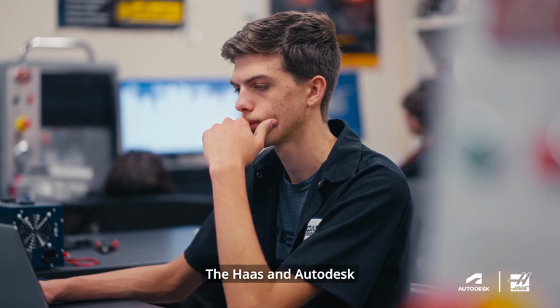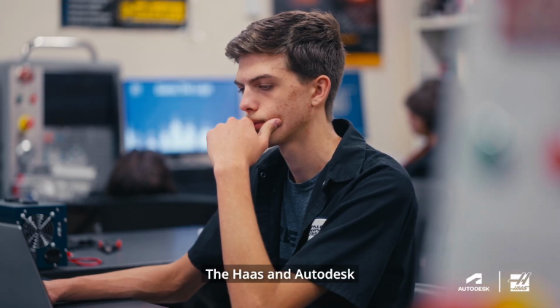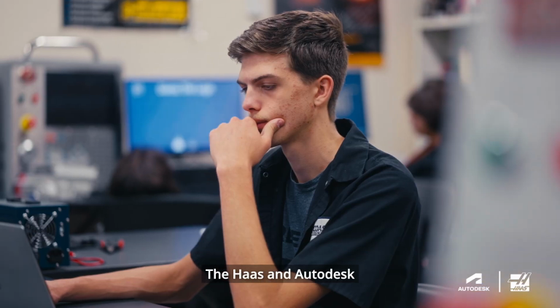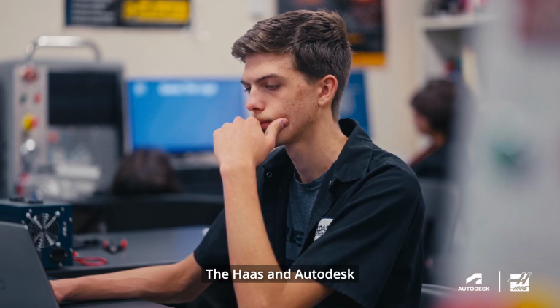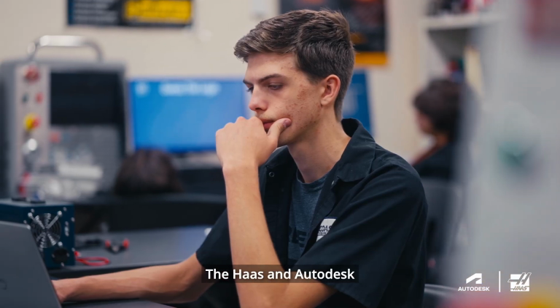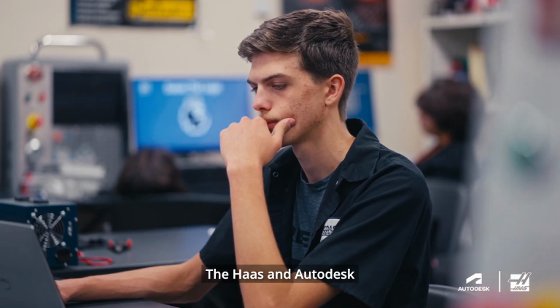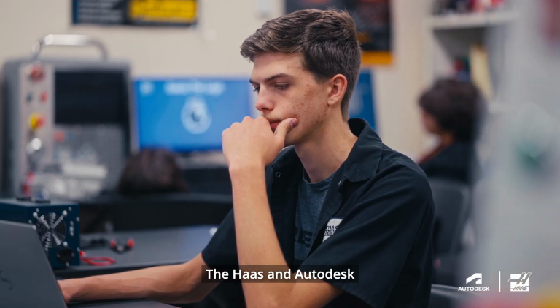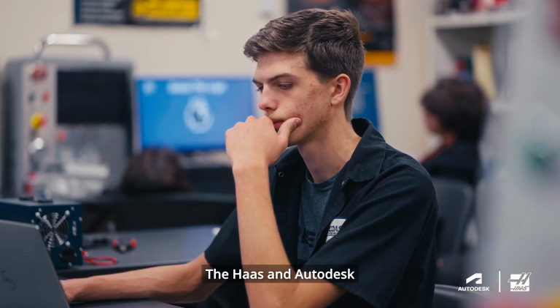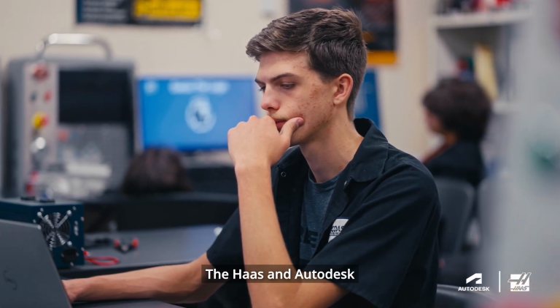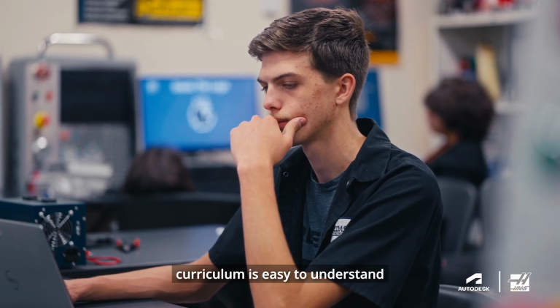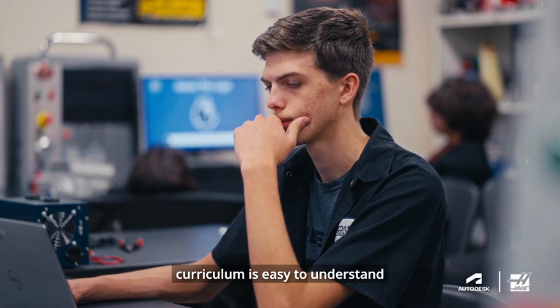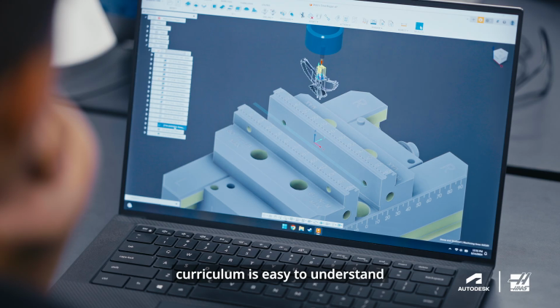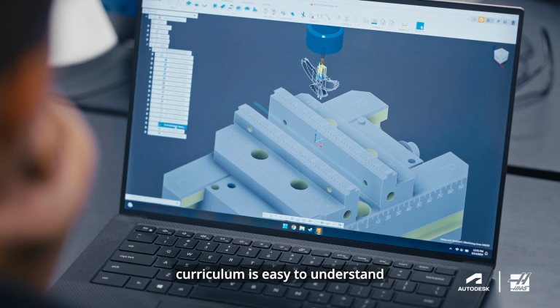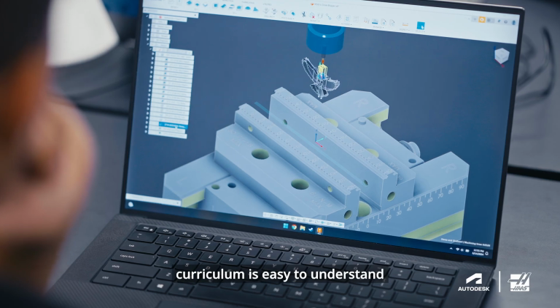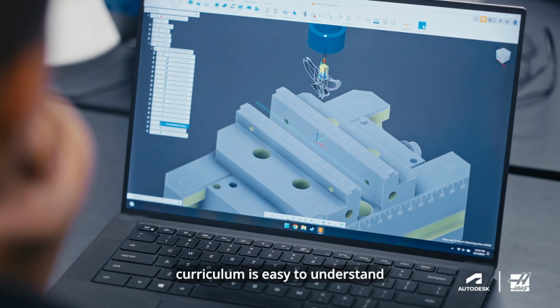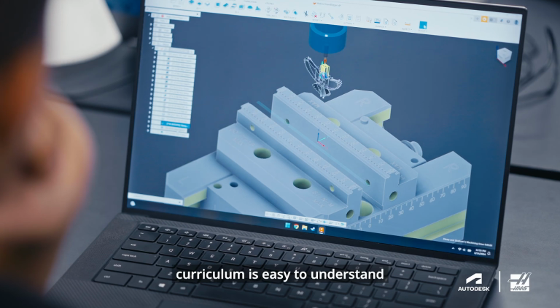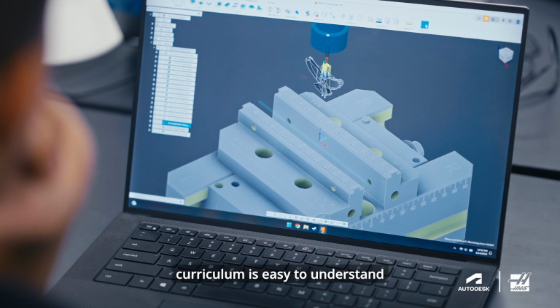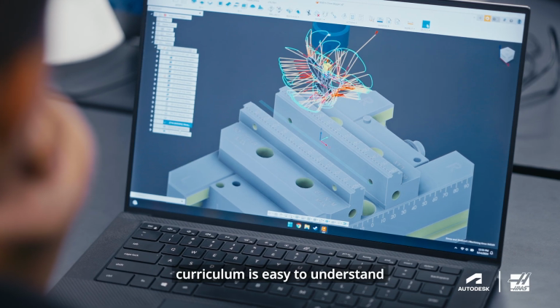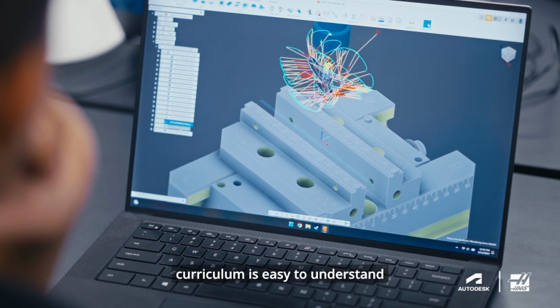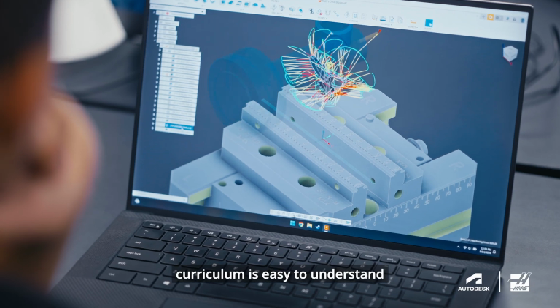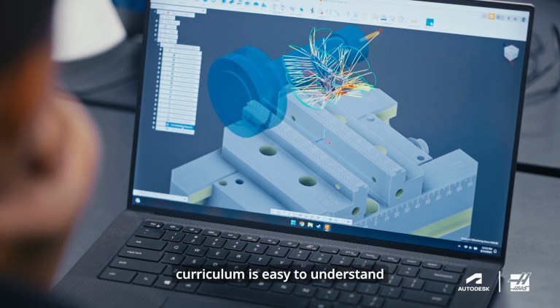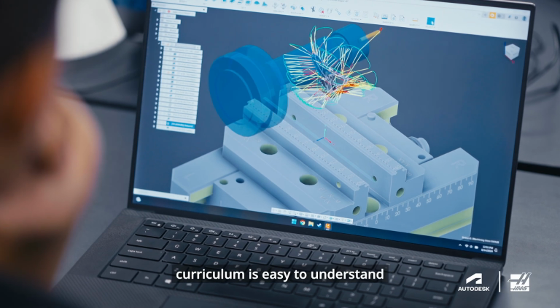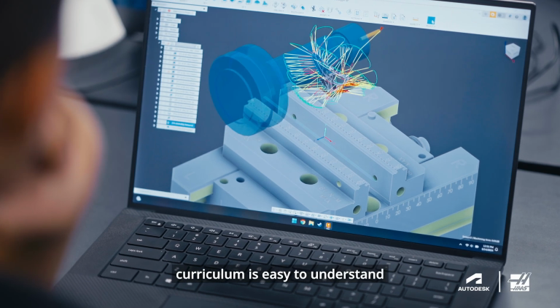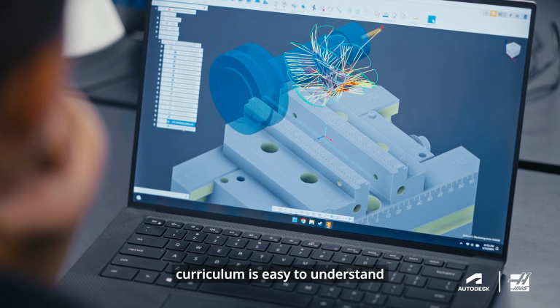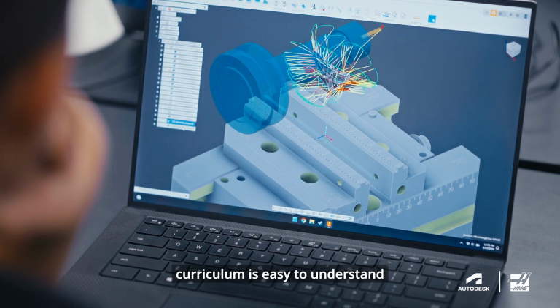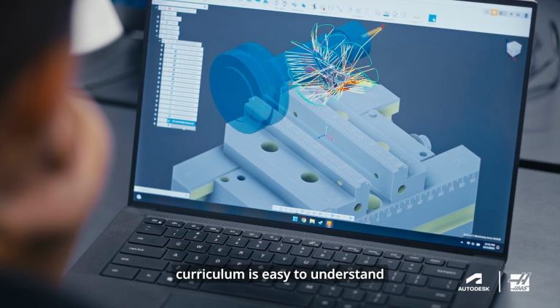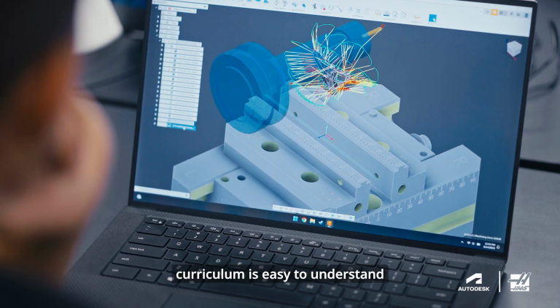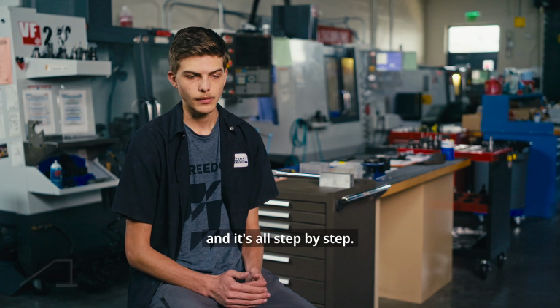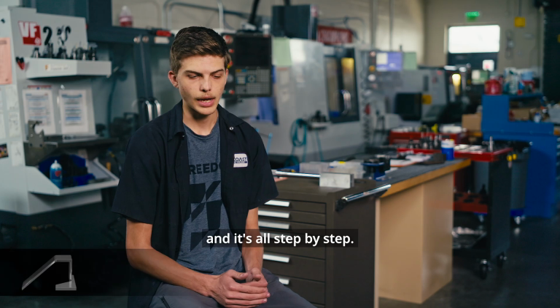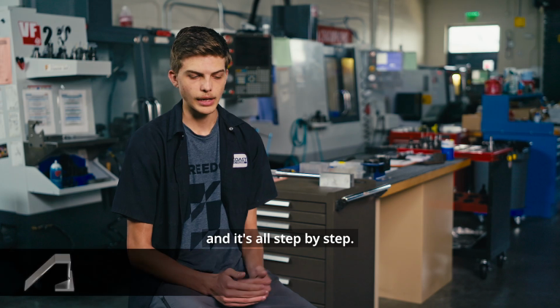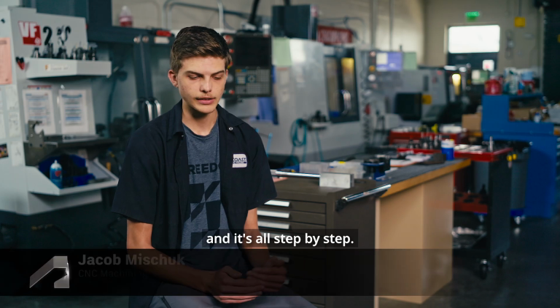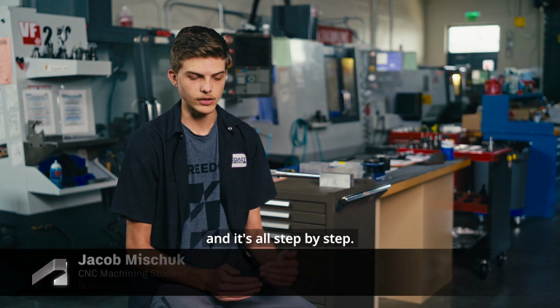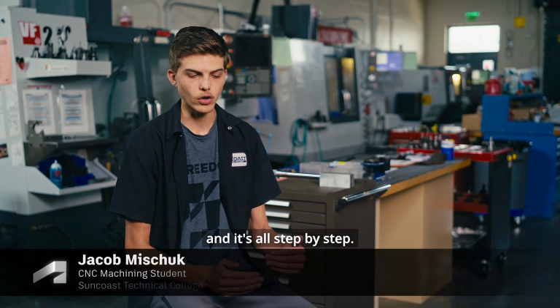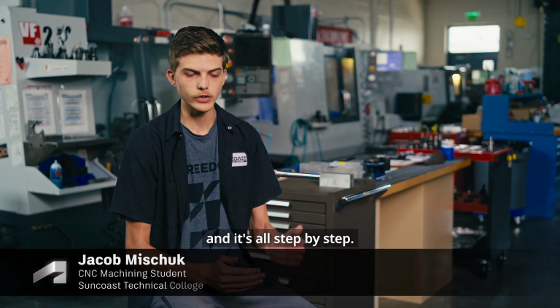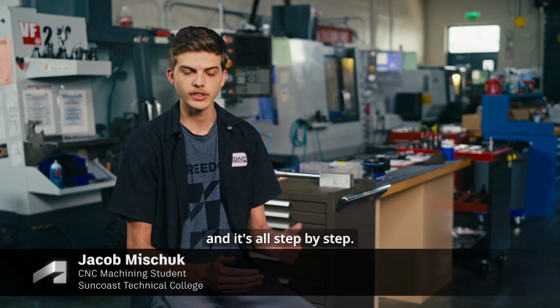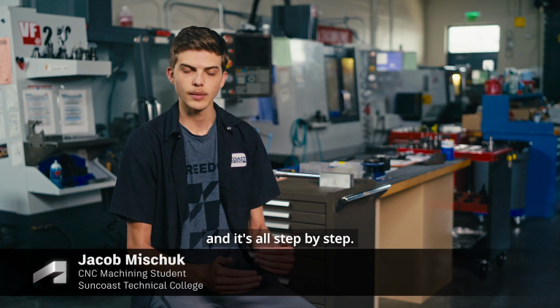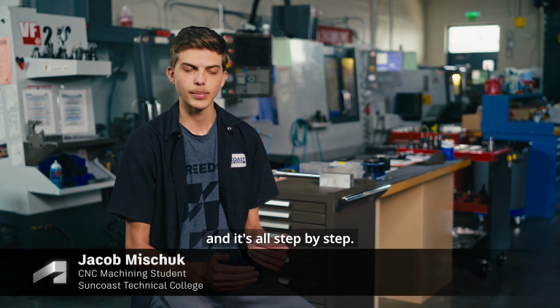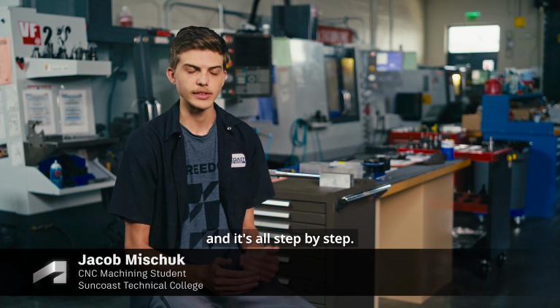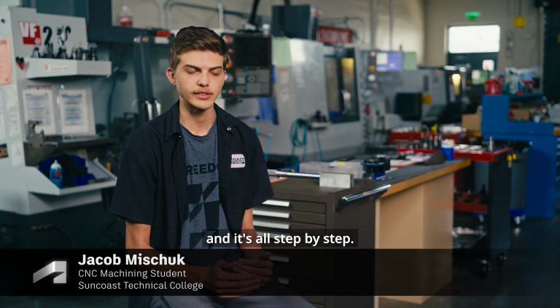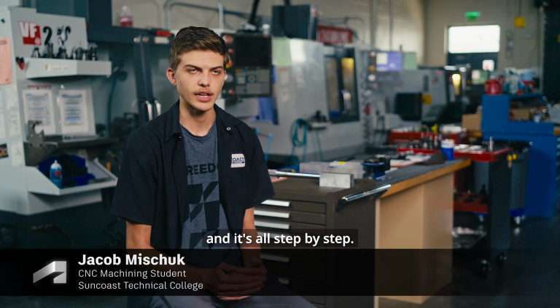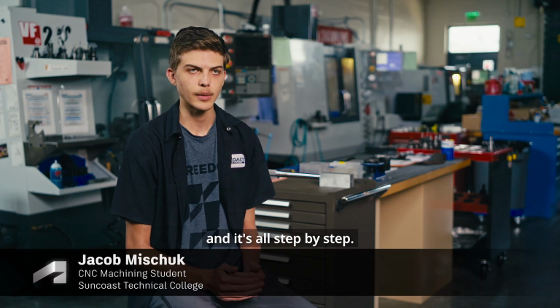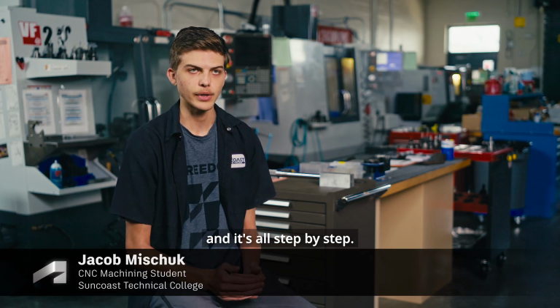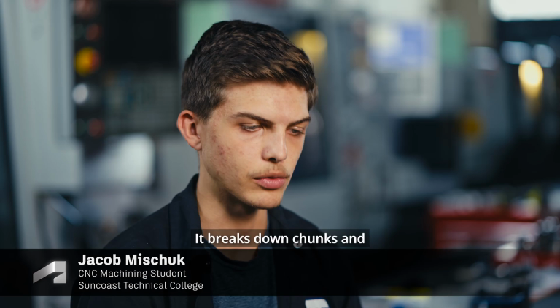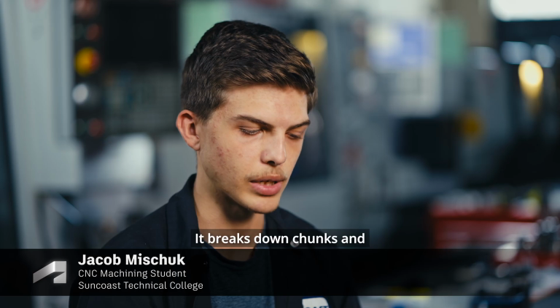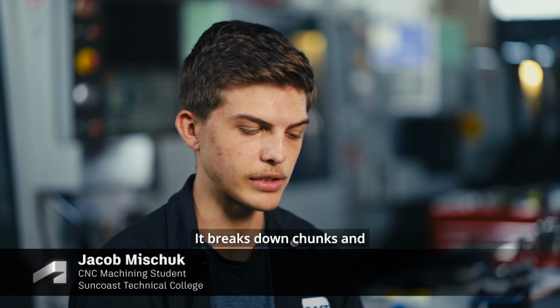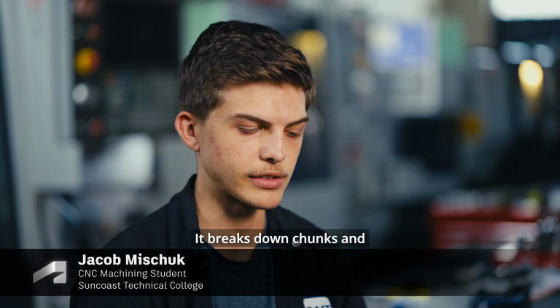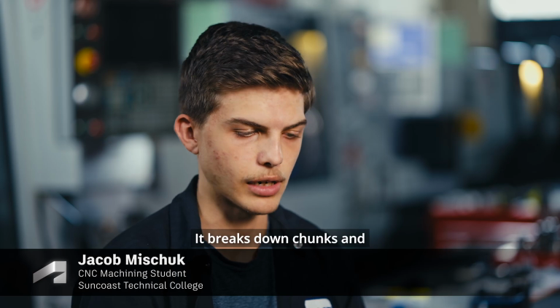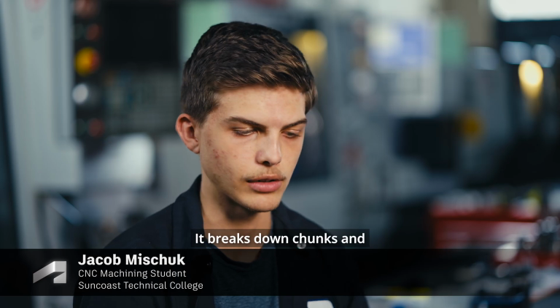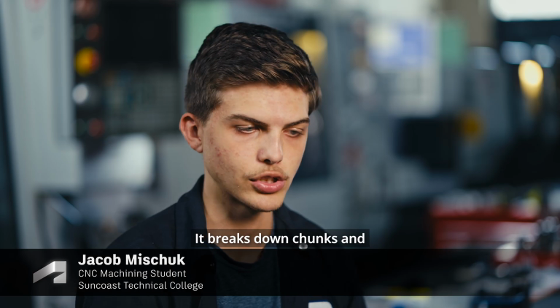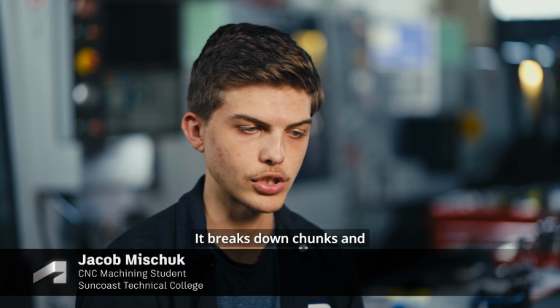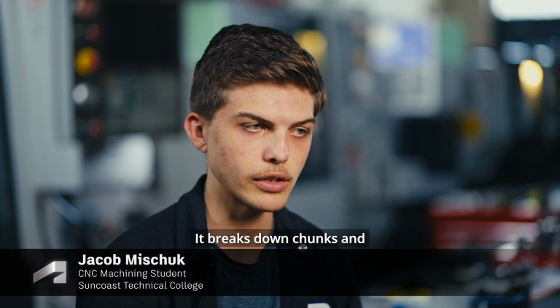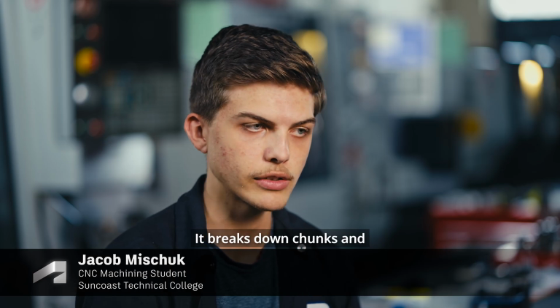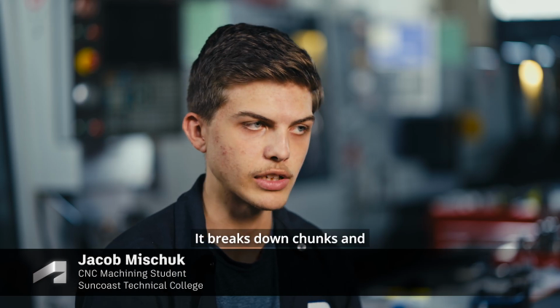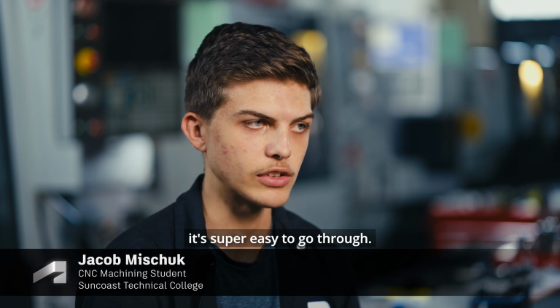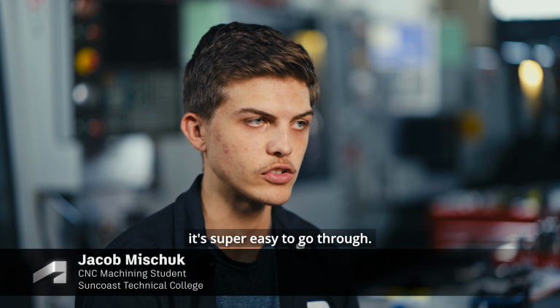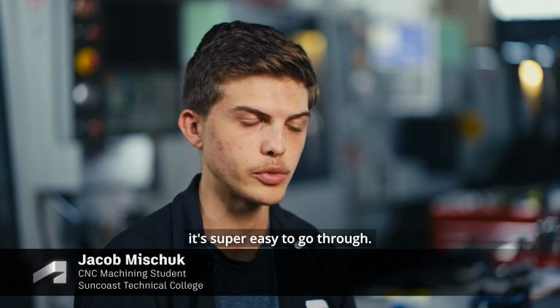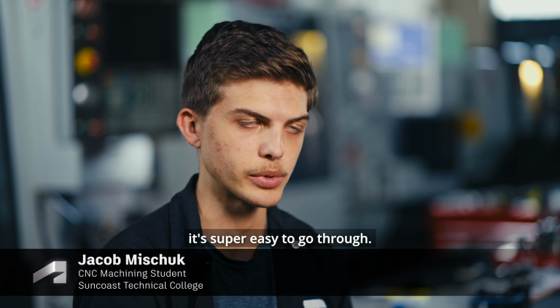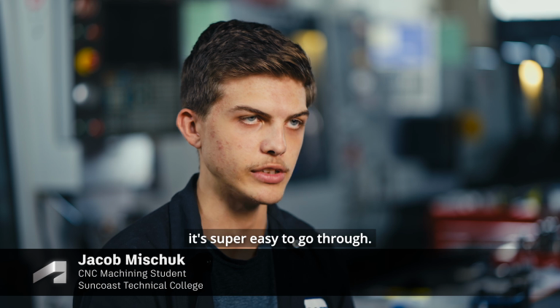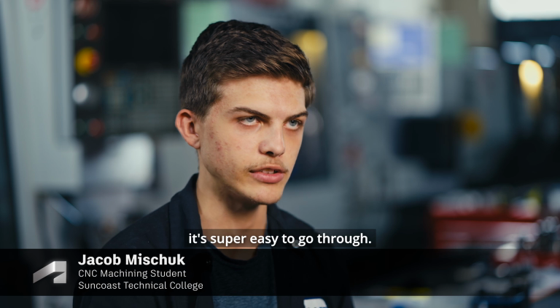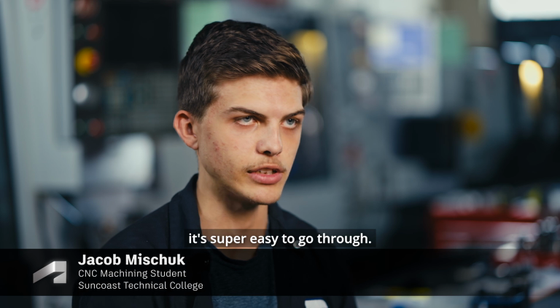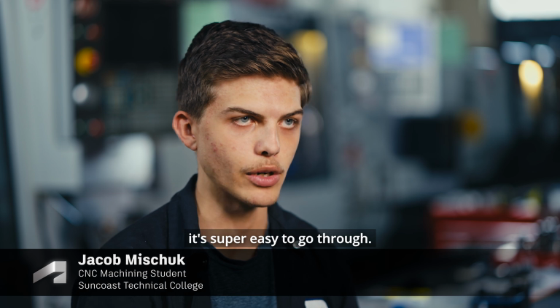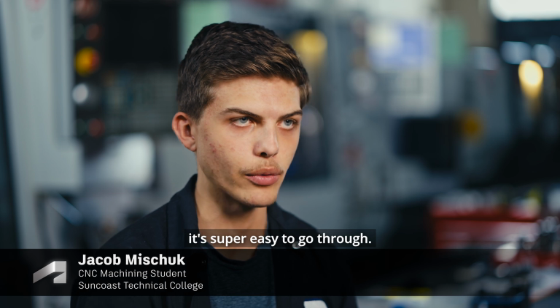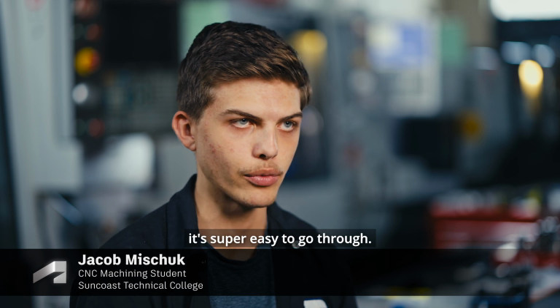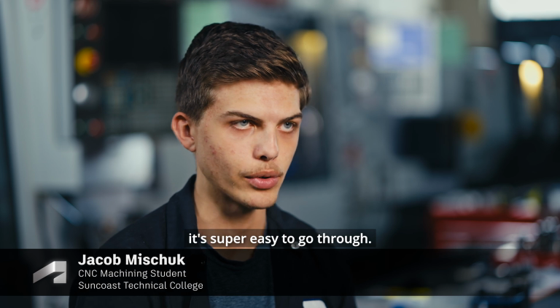The Haas and Autodesk Curriculum is easy to understand and it's all step by step. It breaks down in chunks and it's super easy to go through.